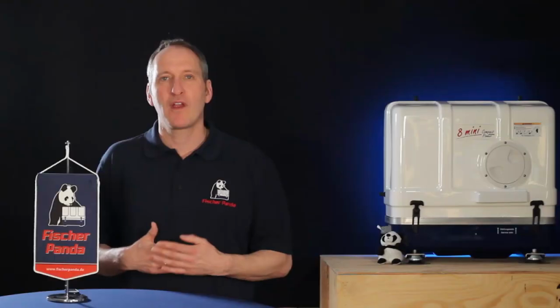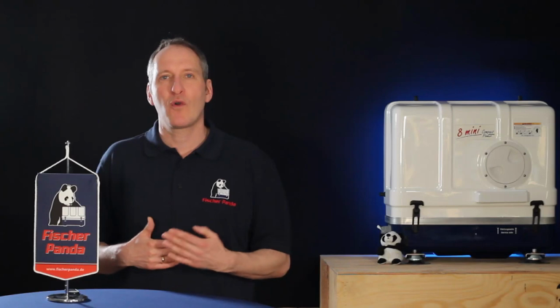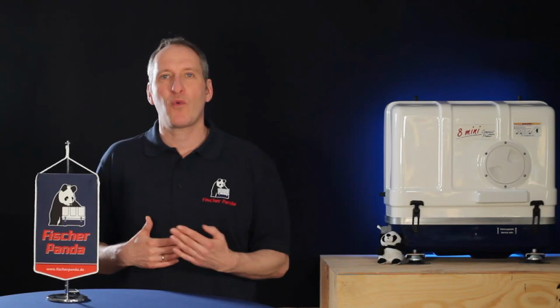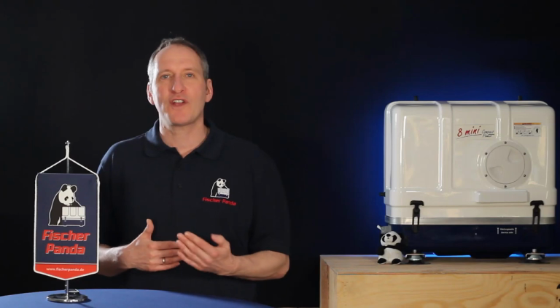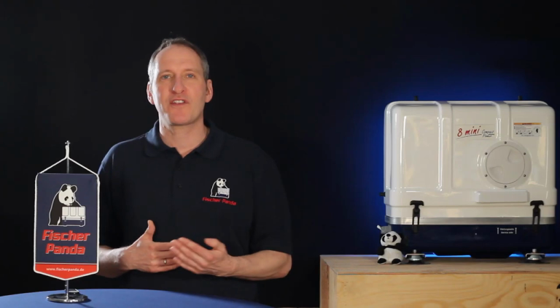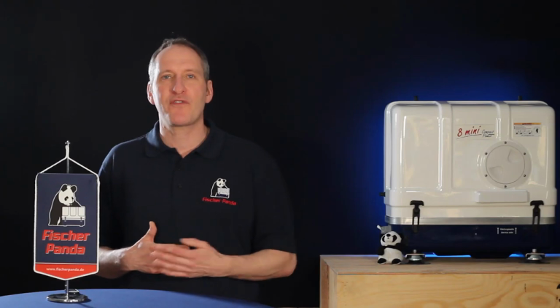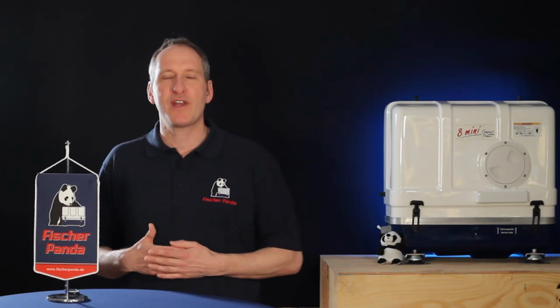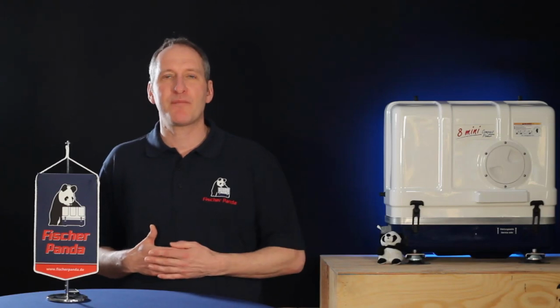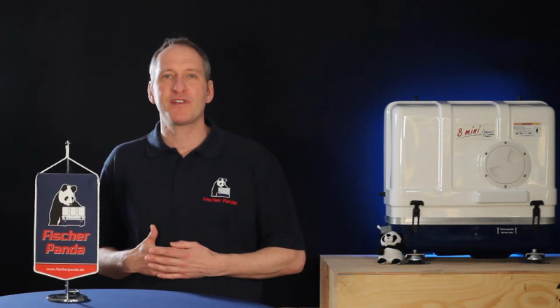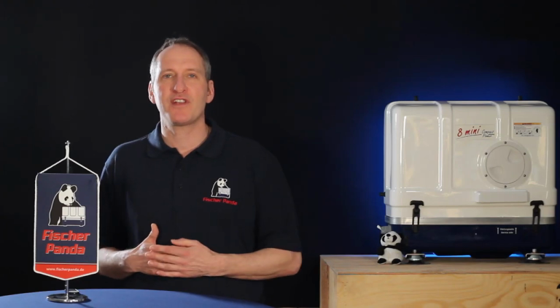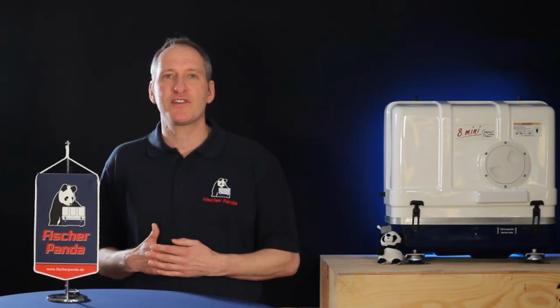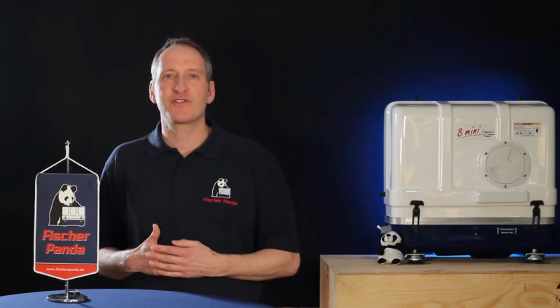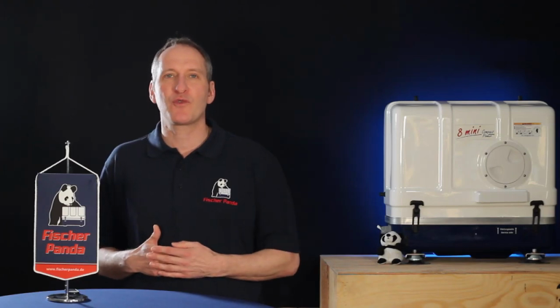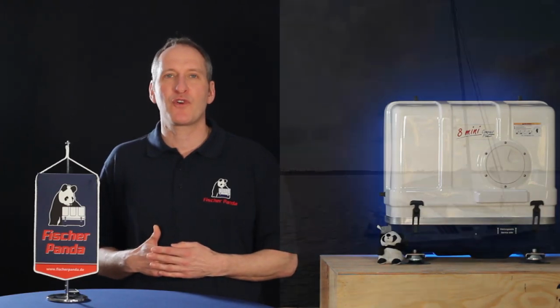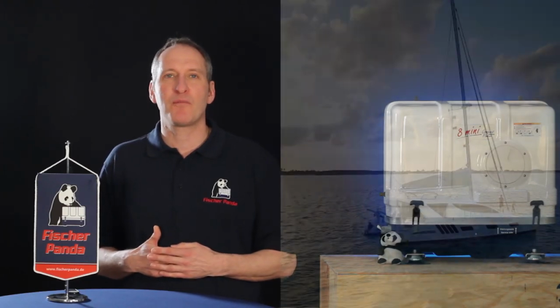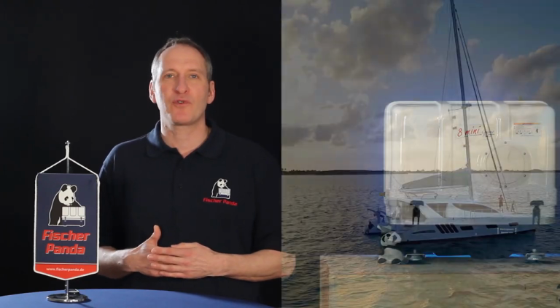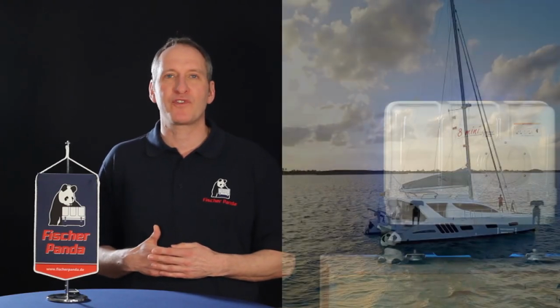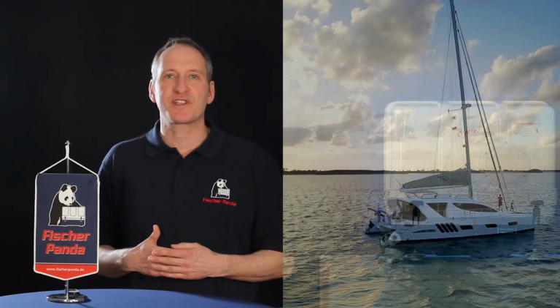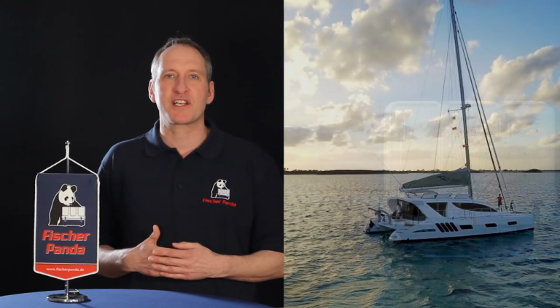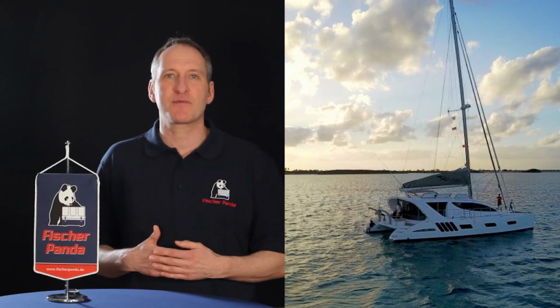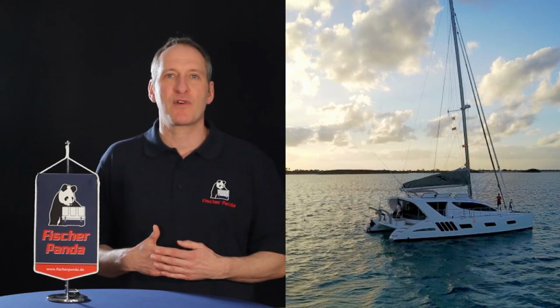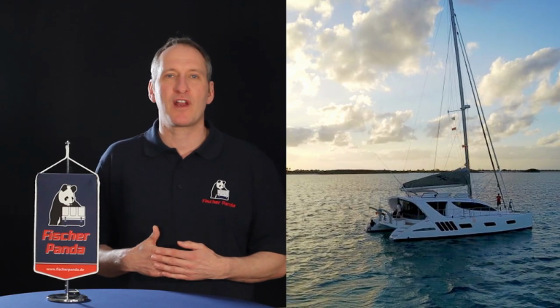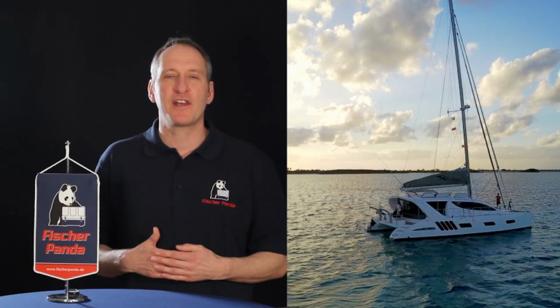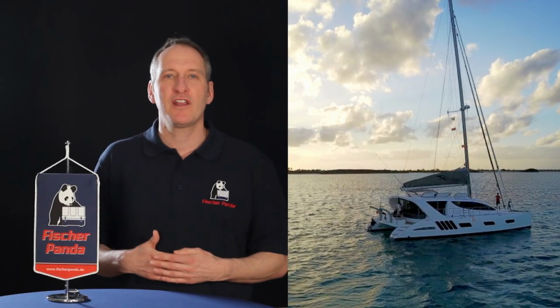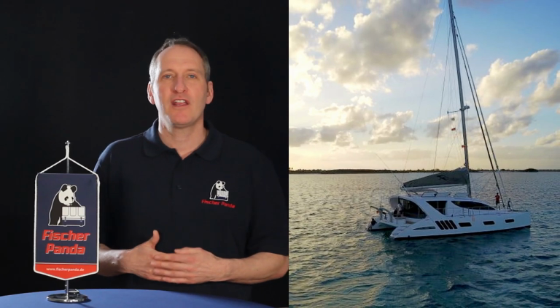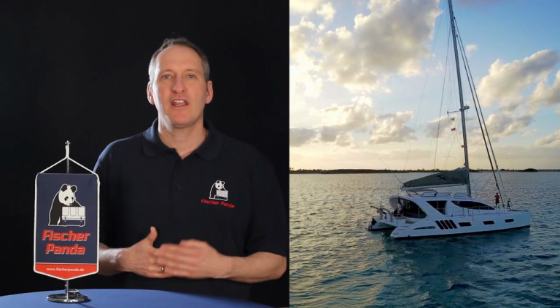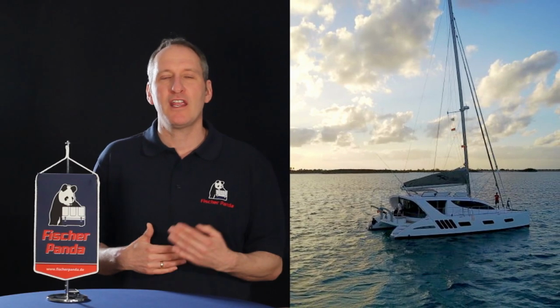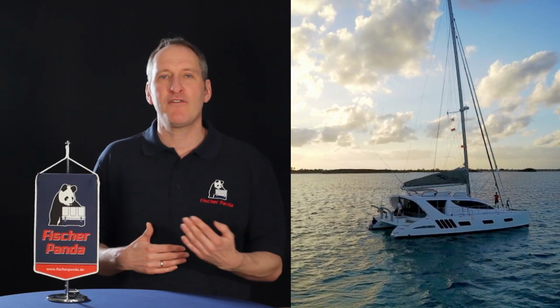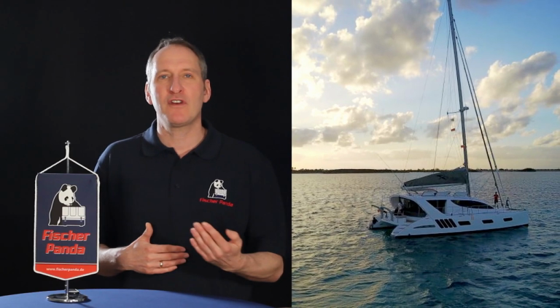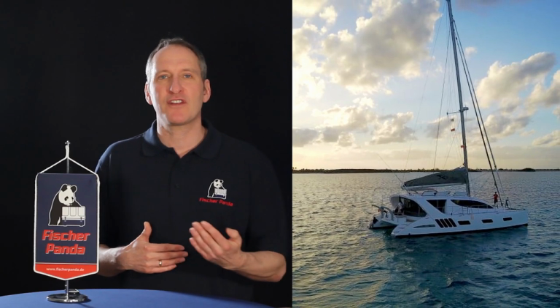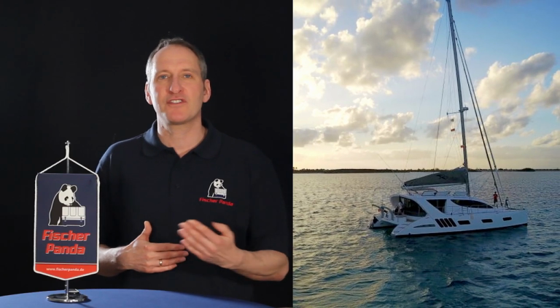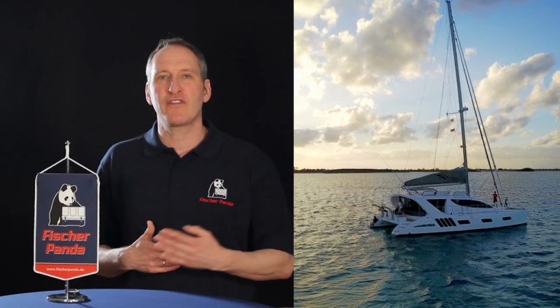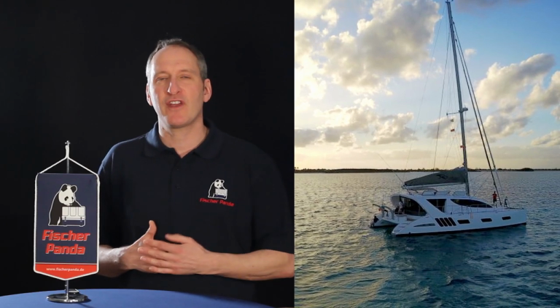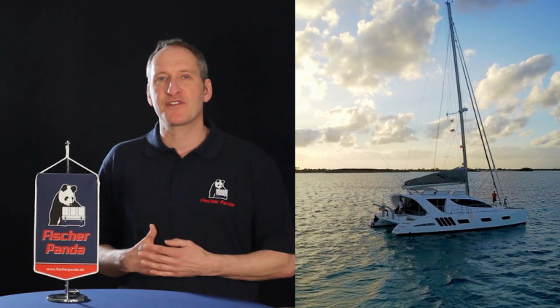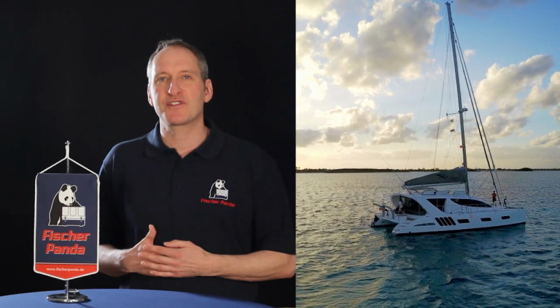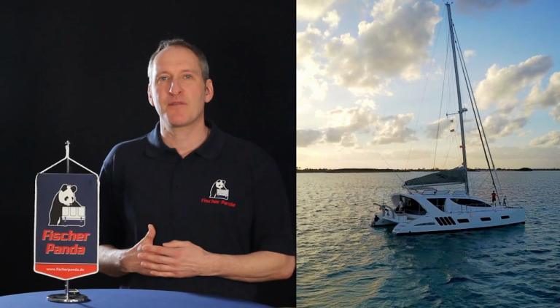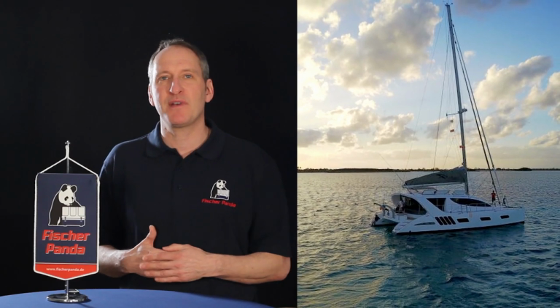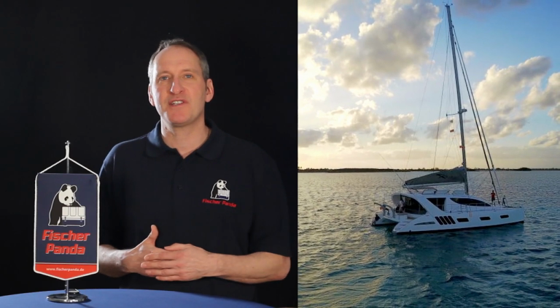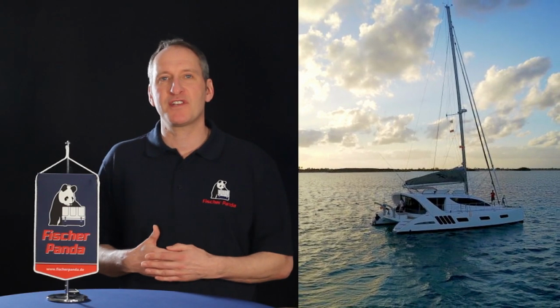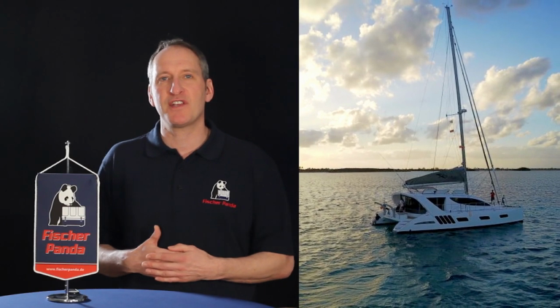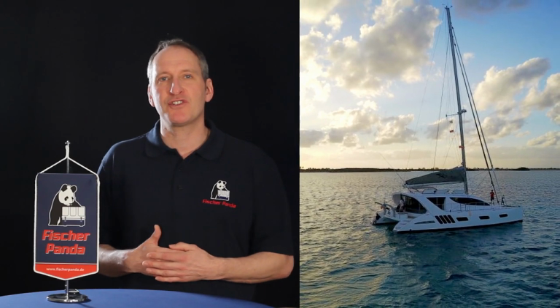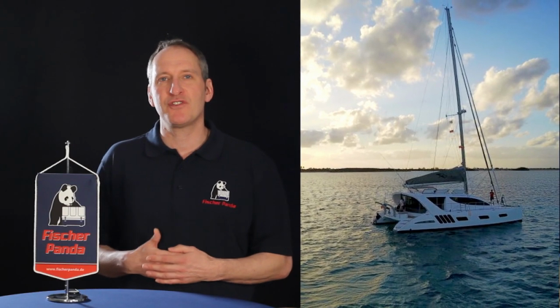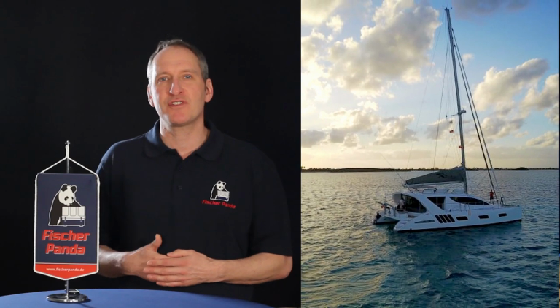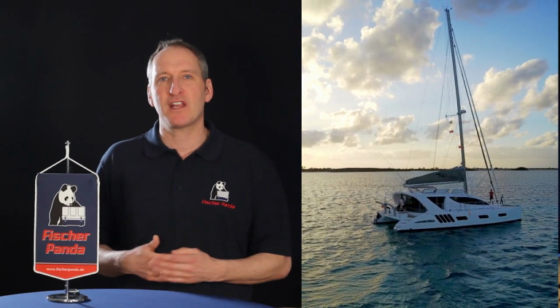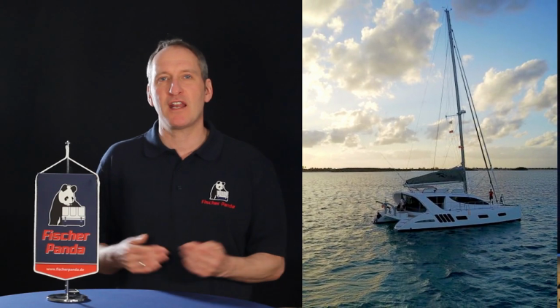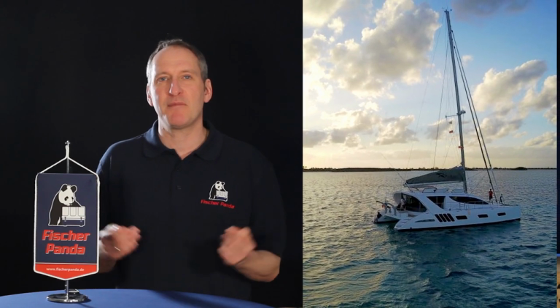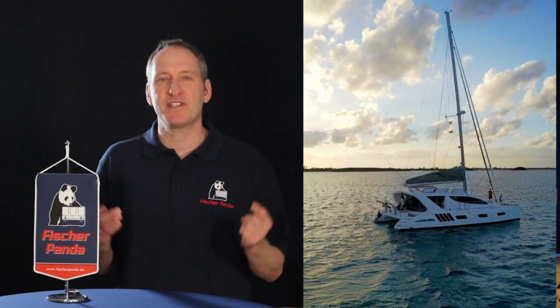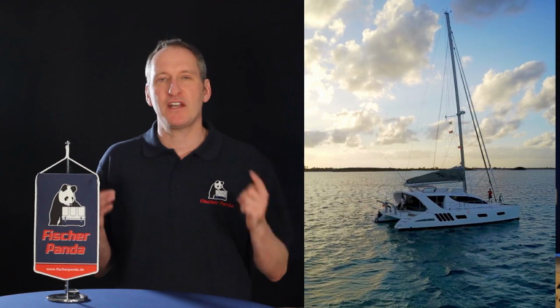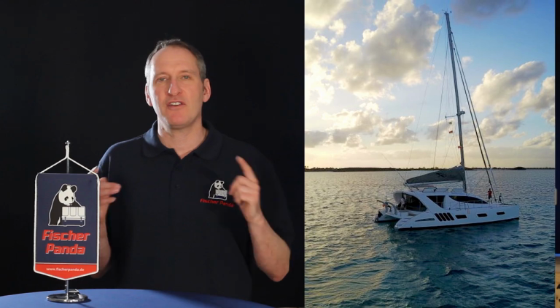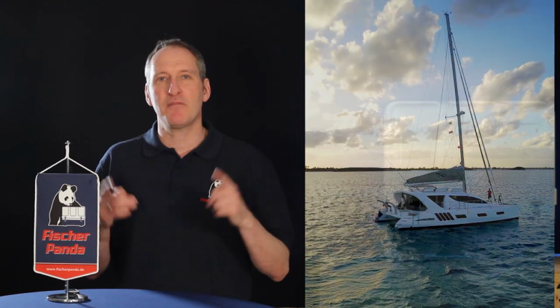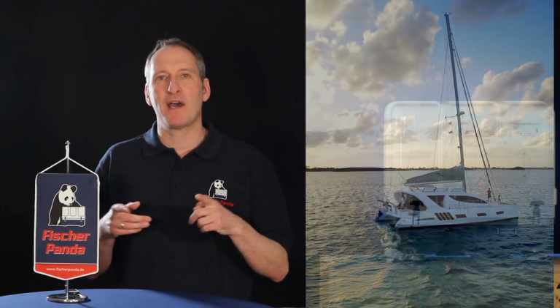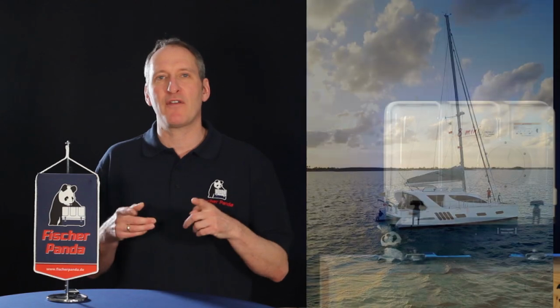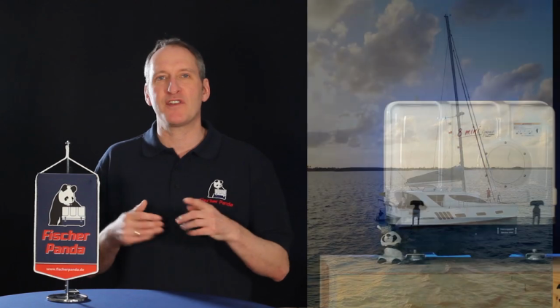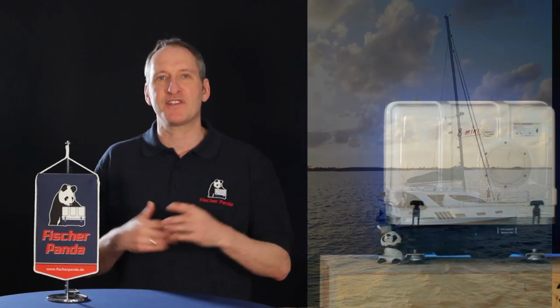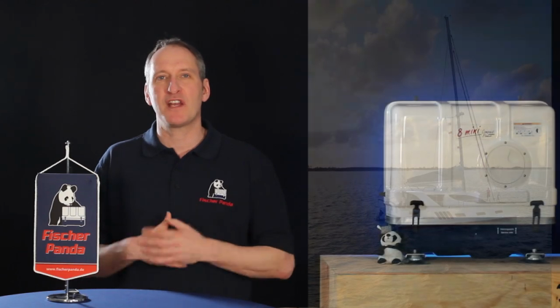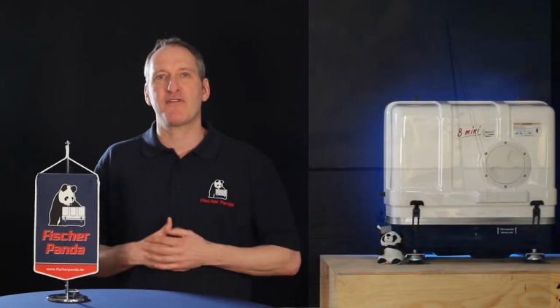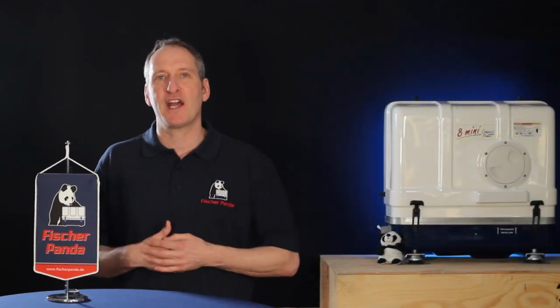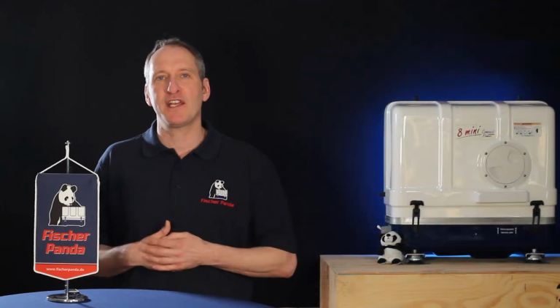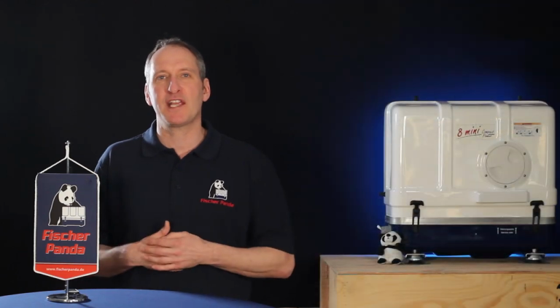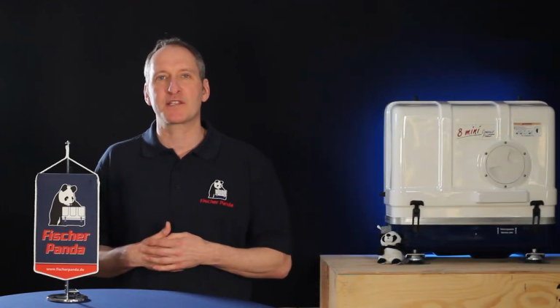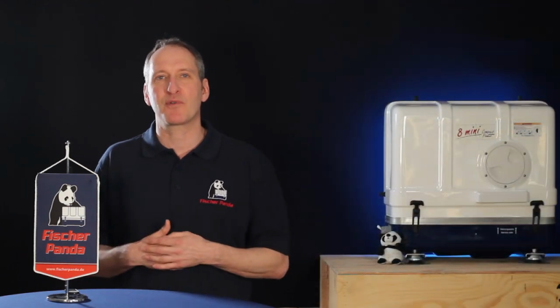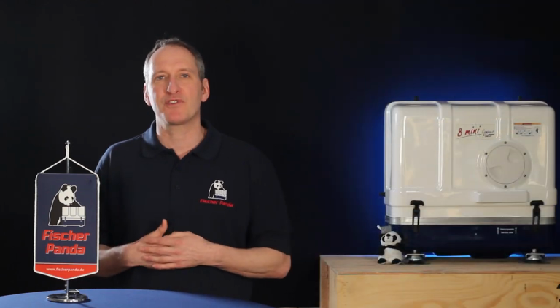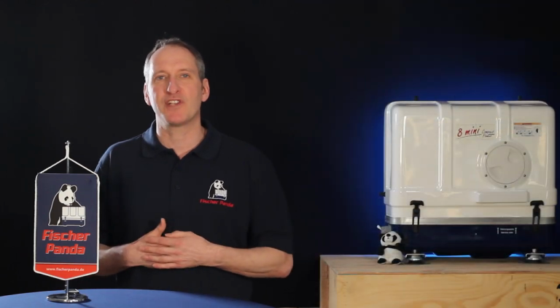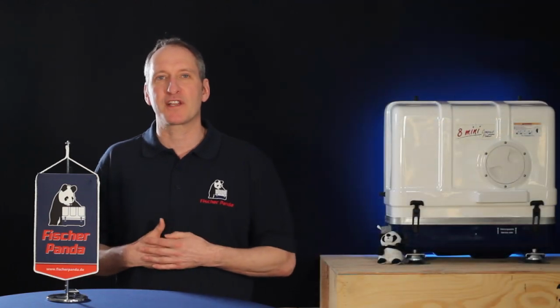Why is a 3D printer installed on board this catamaran? If you'd like to know the answer, please stay tuned and let me tell you about the Sailing for Handicaps project.